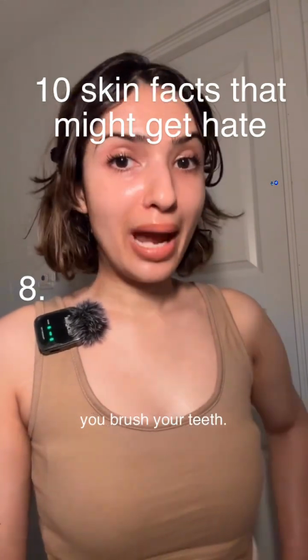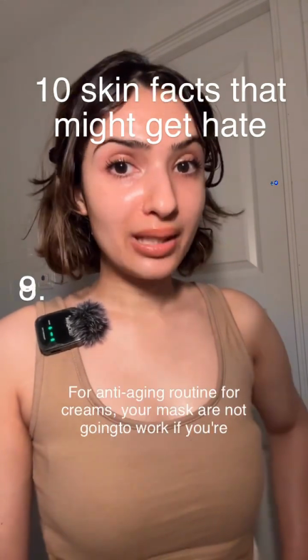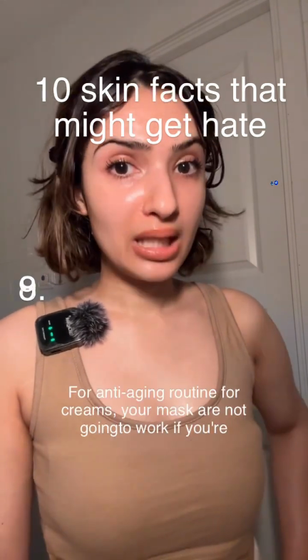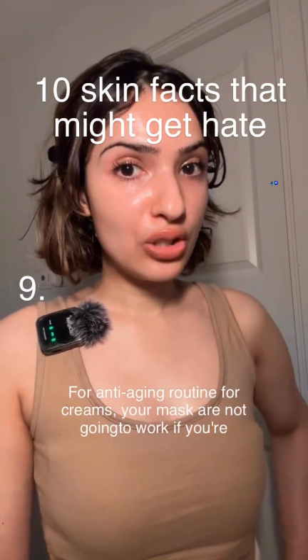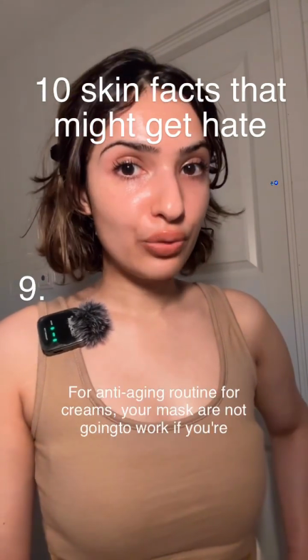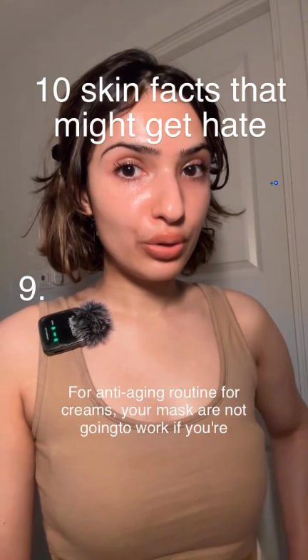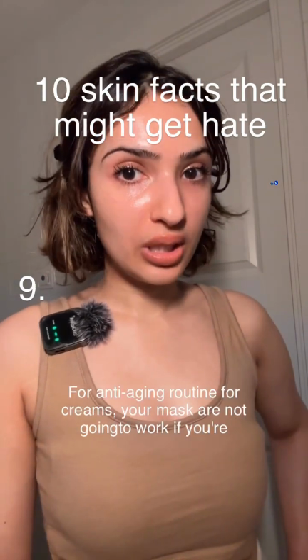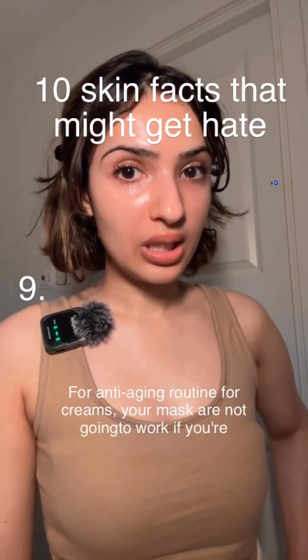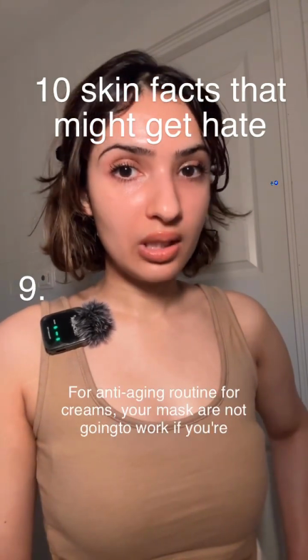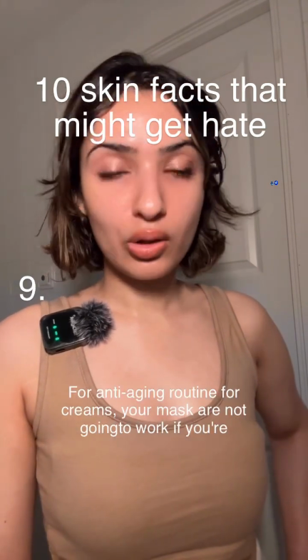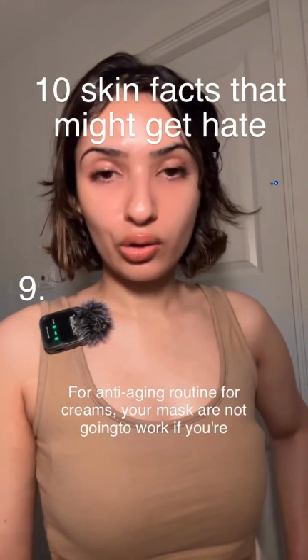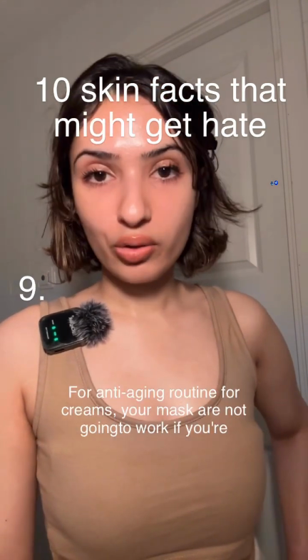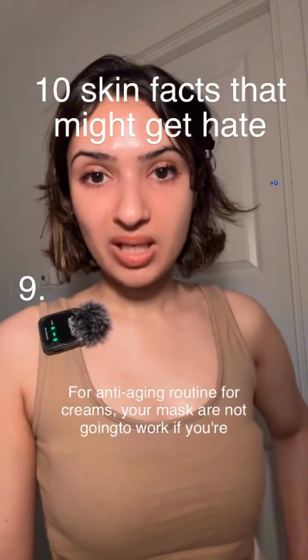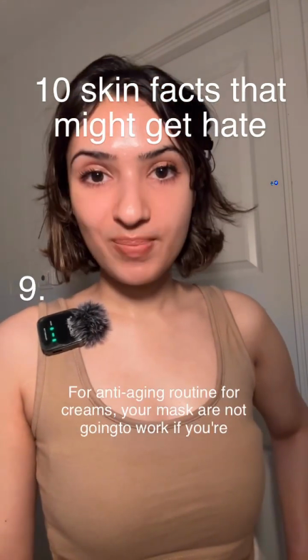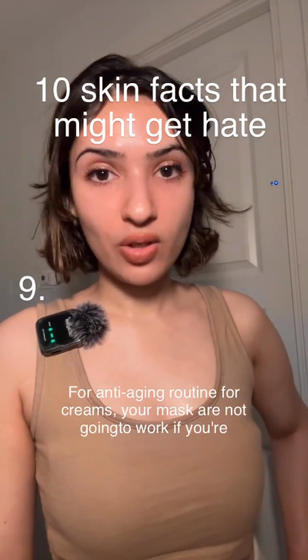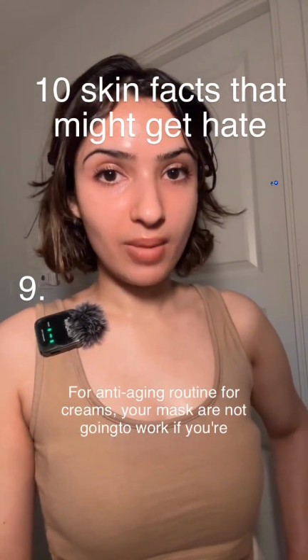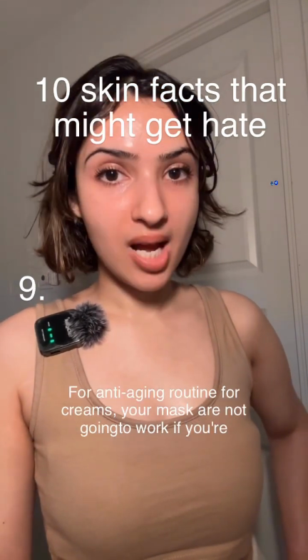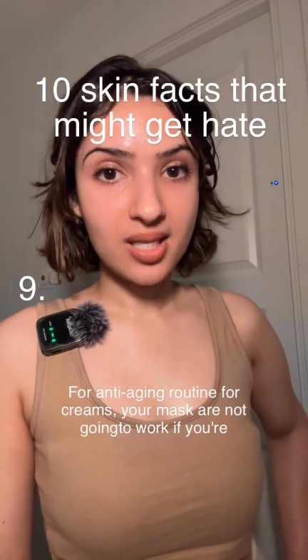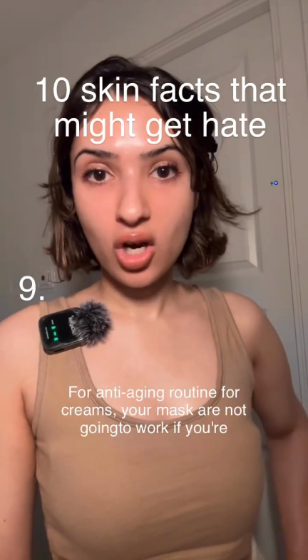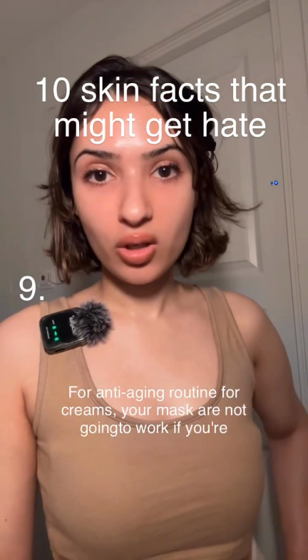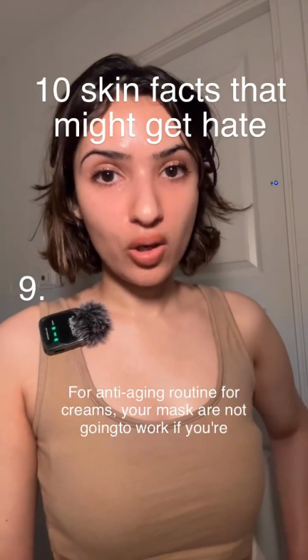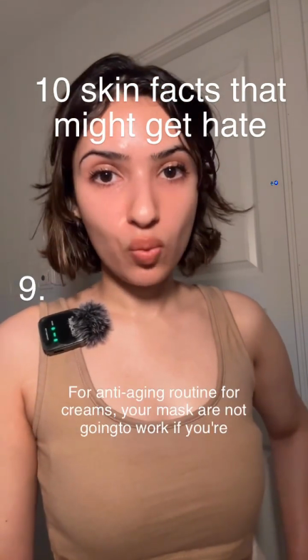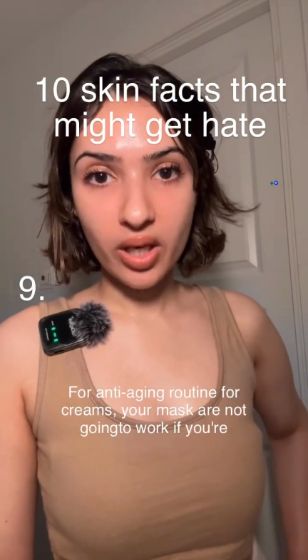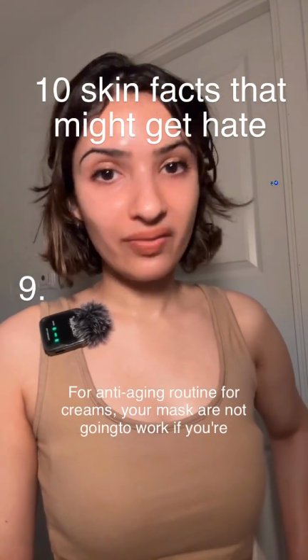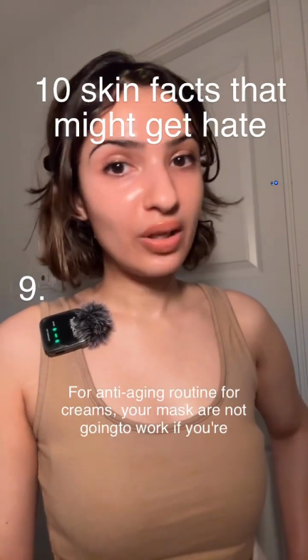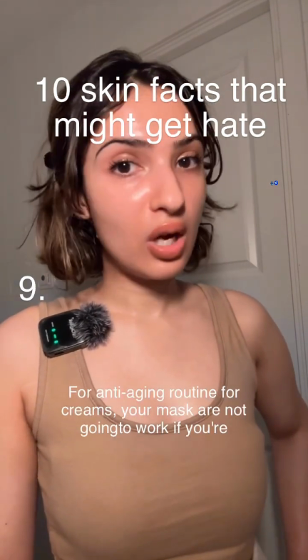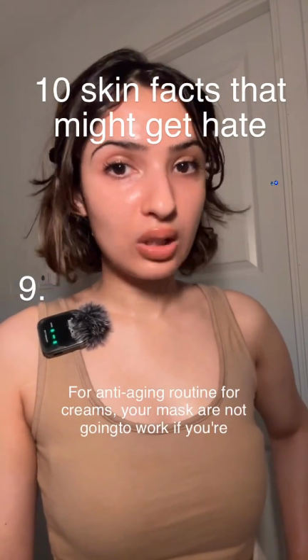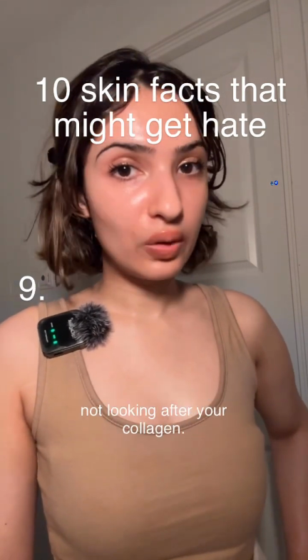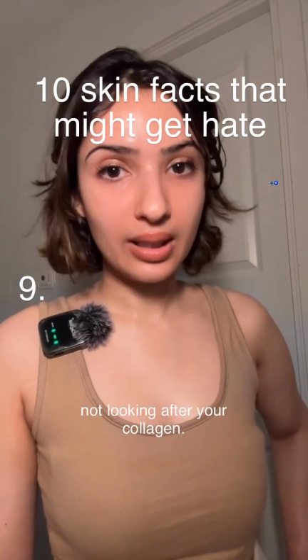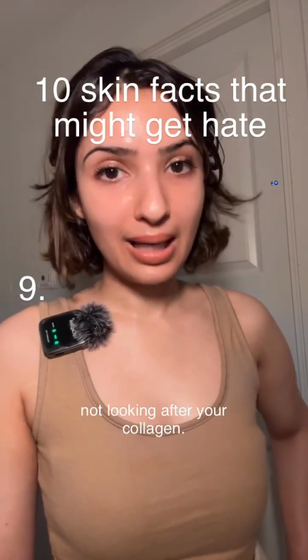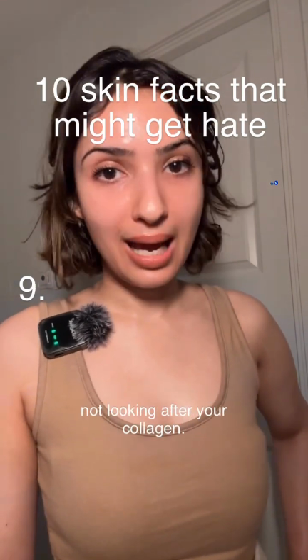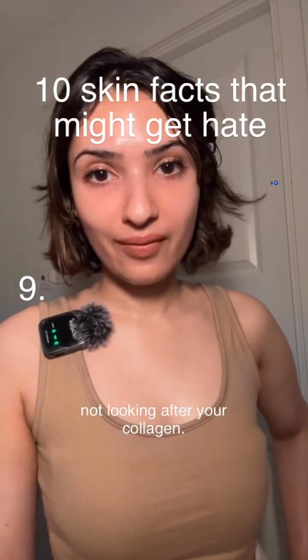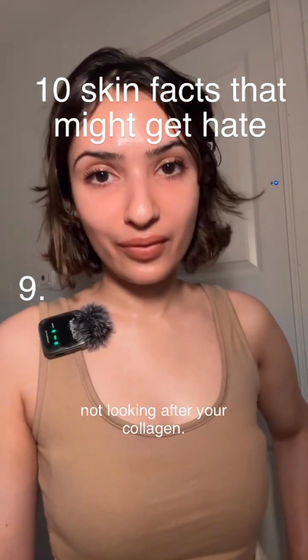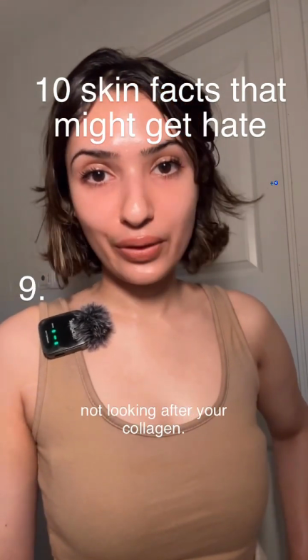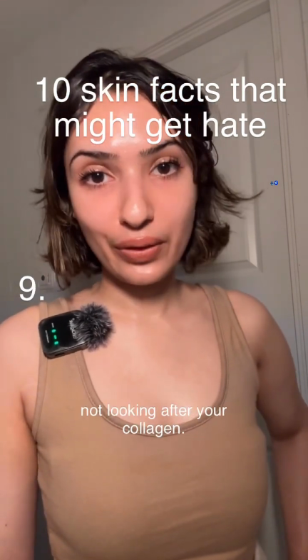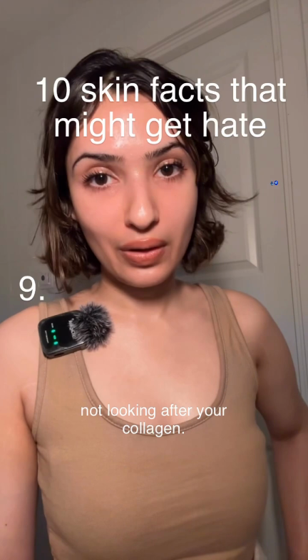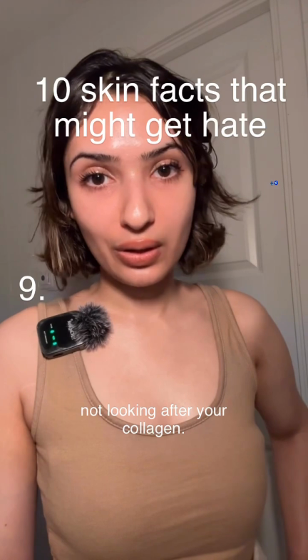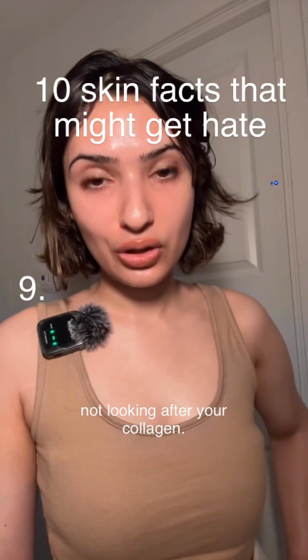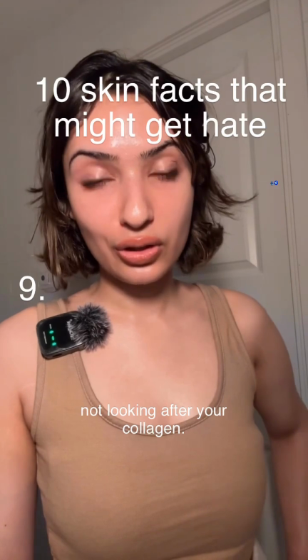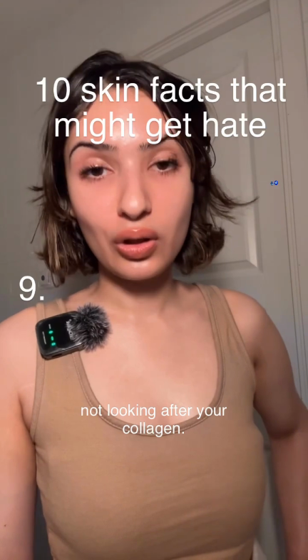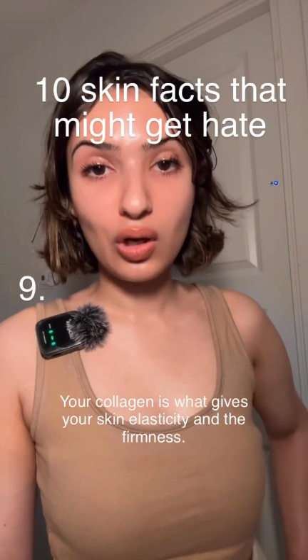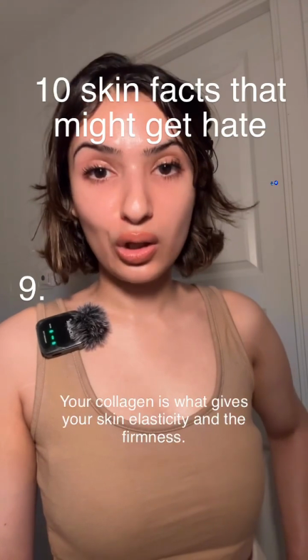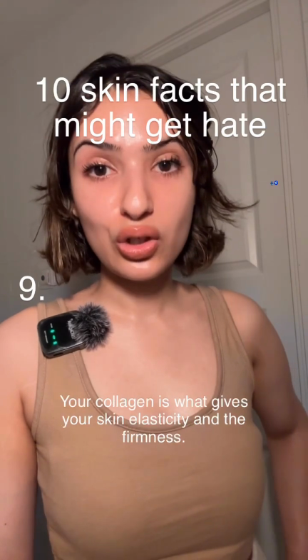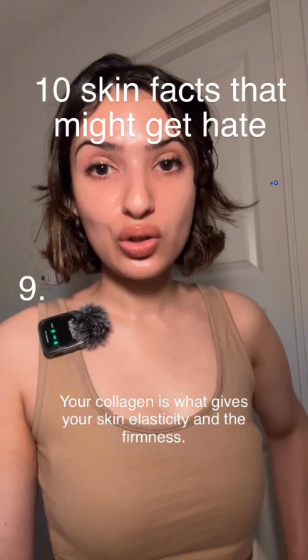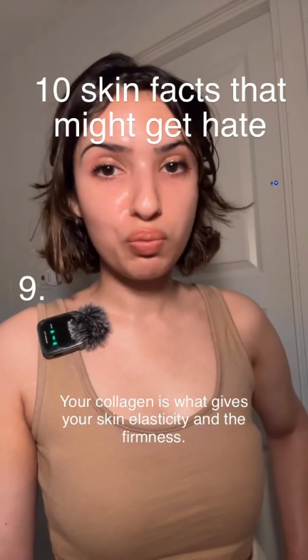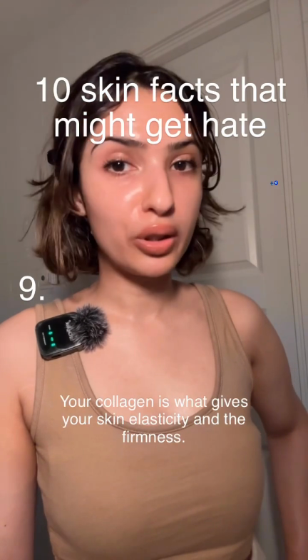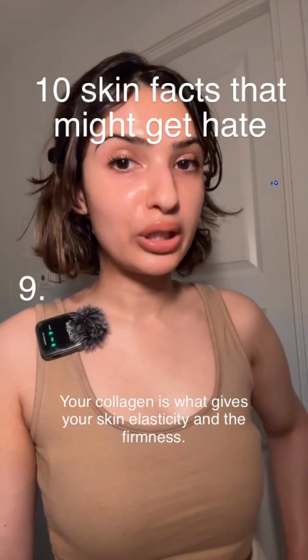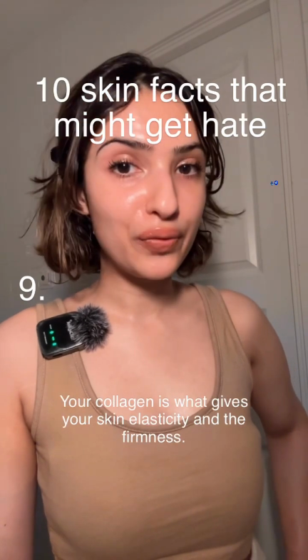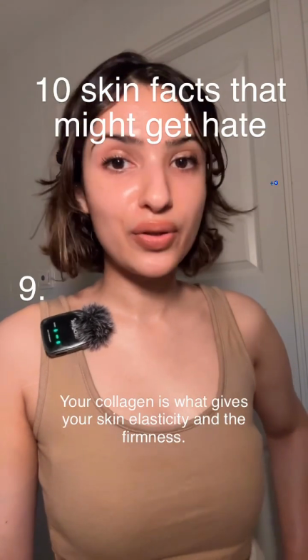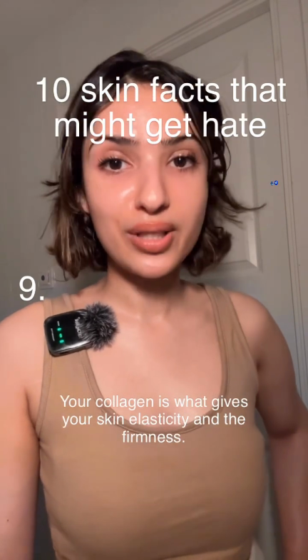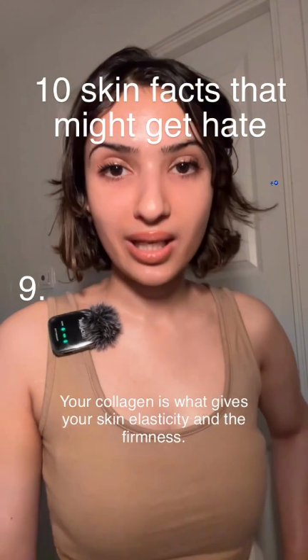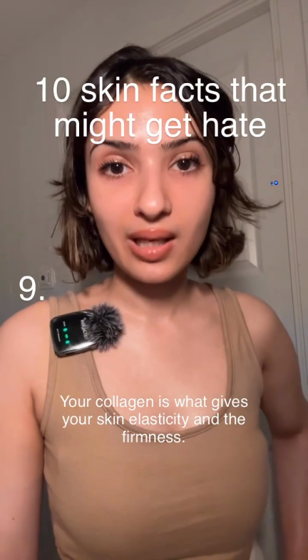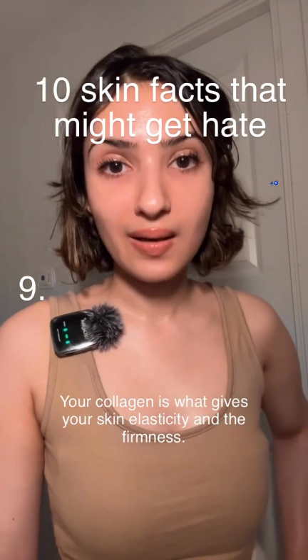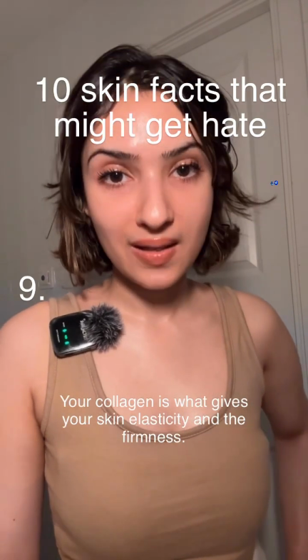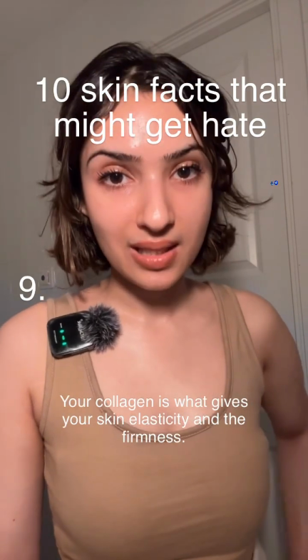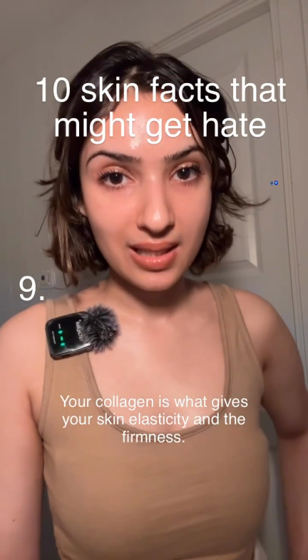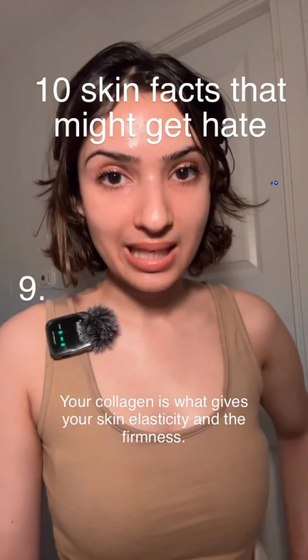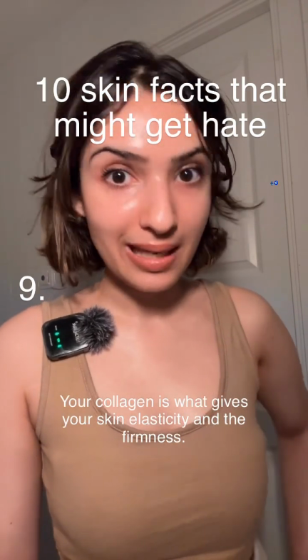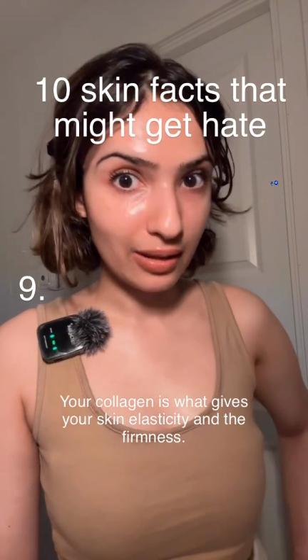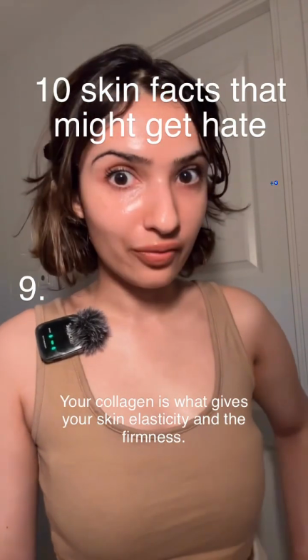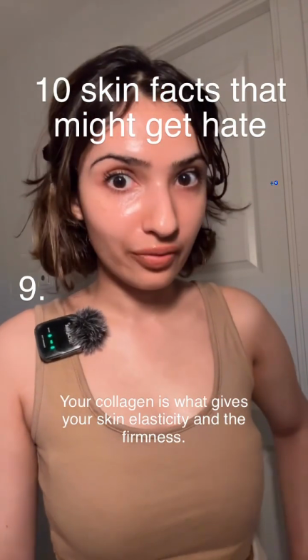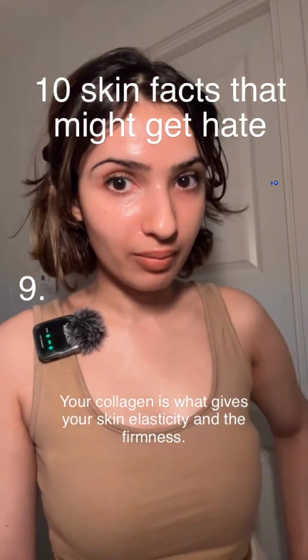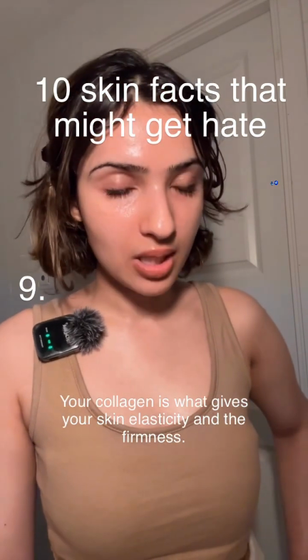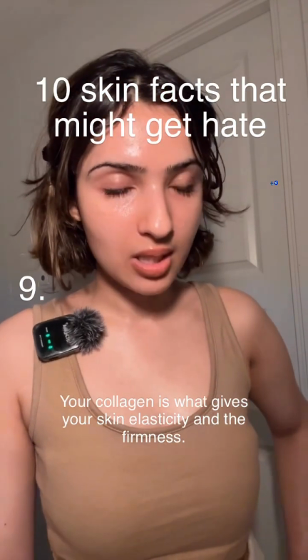Your anti-aging routine, your creams, your masks are not going to work if you're not looking after your collagen. Your collagen is what gives your skin elasticity and firmness.